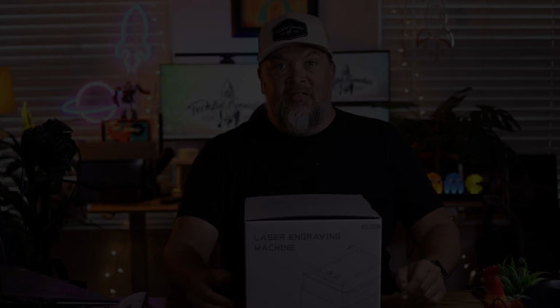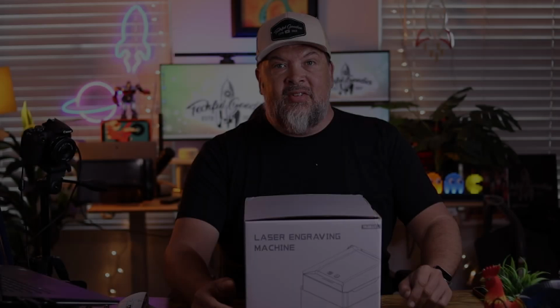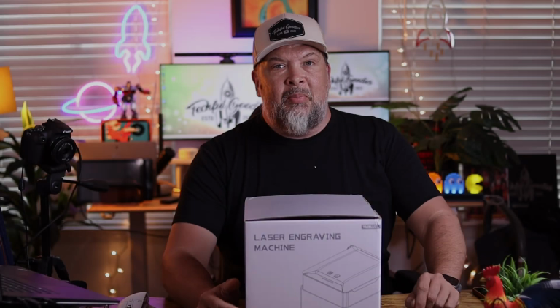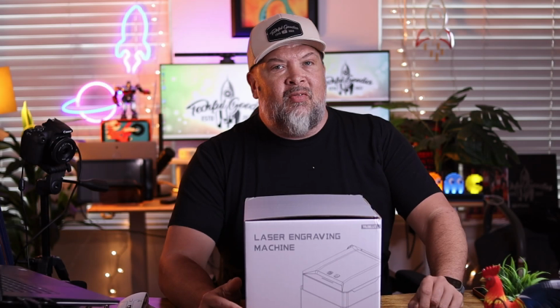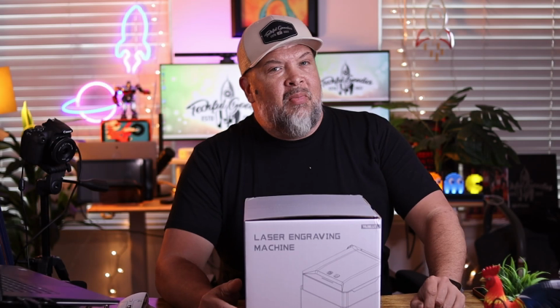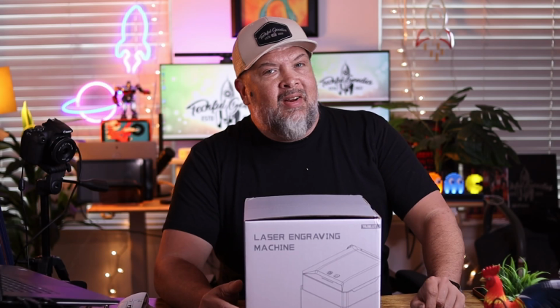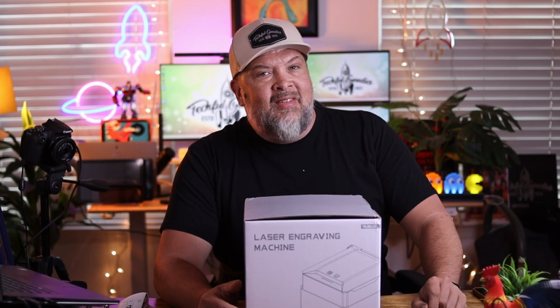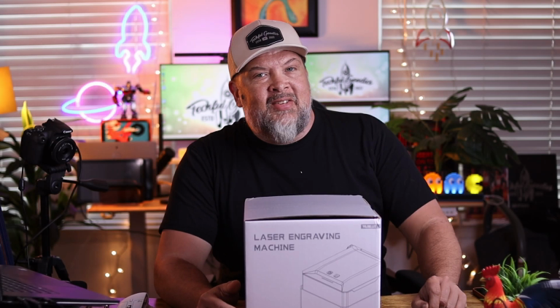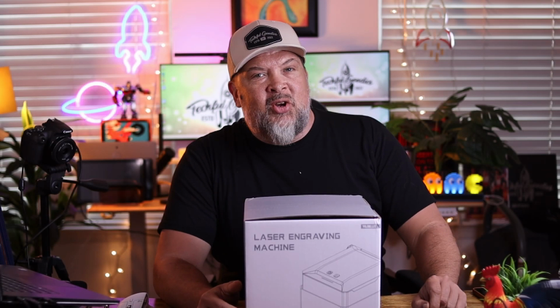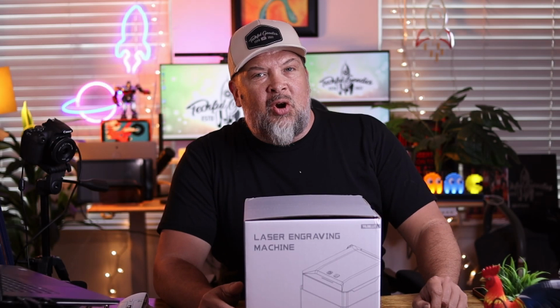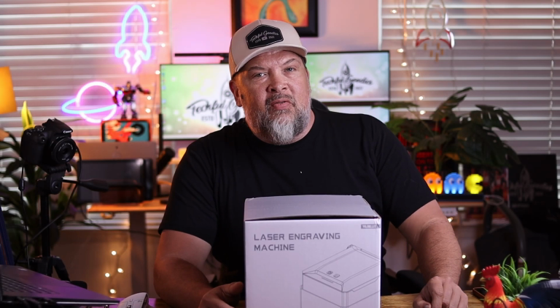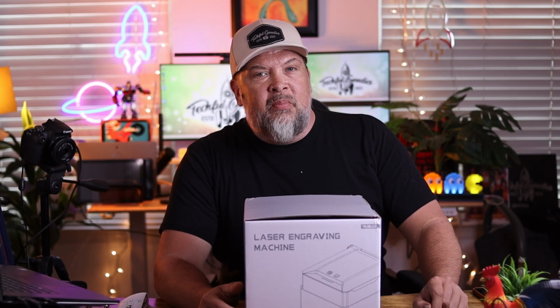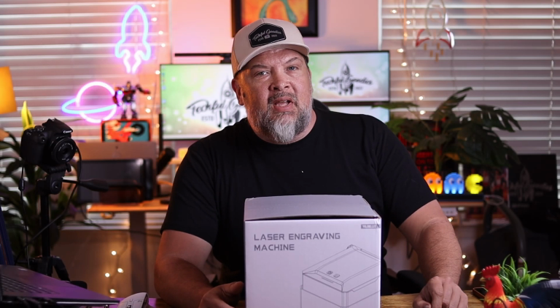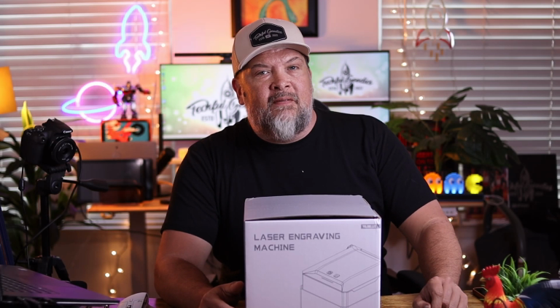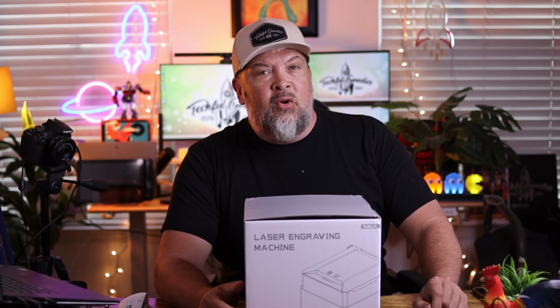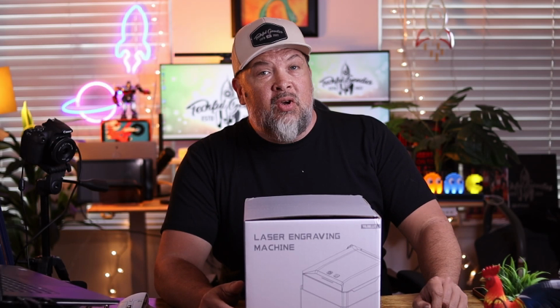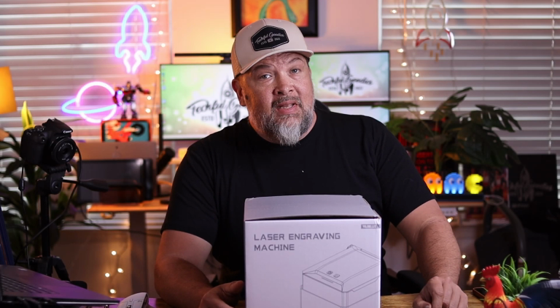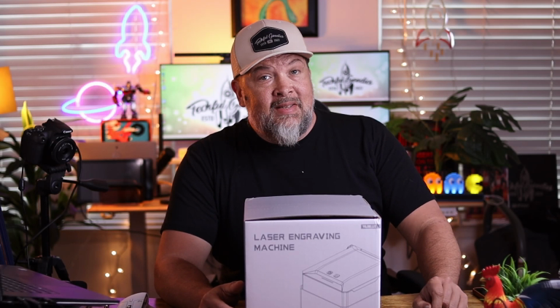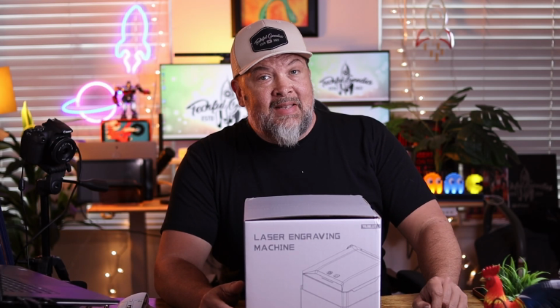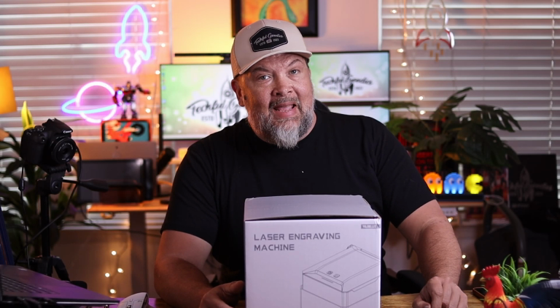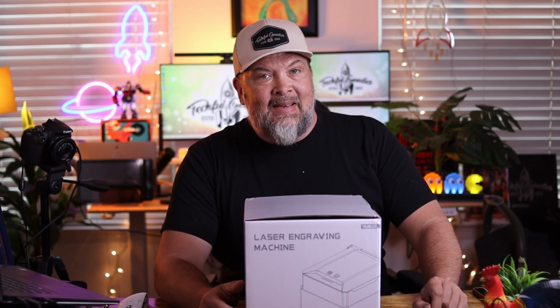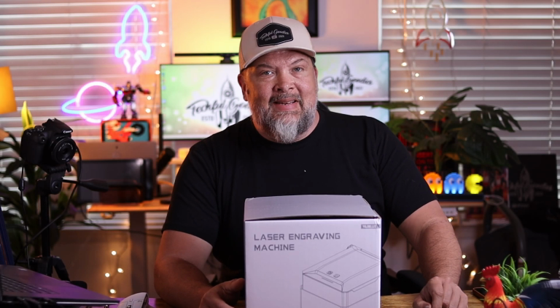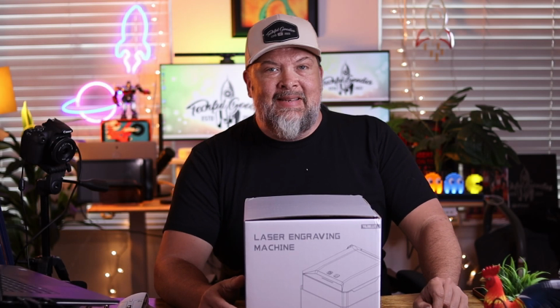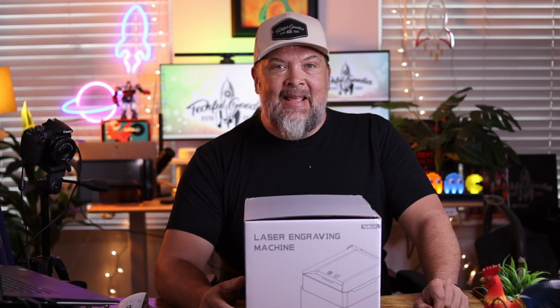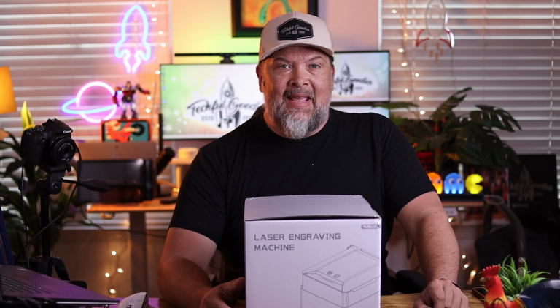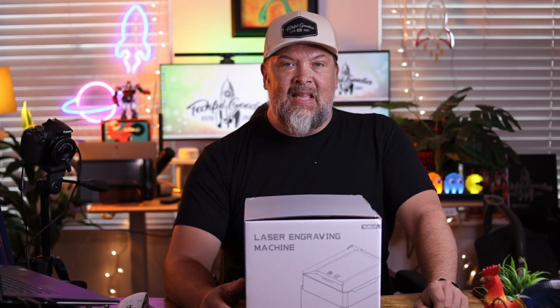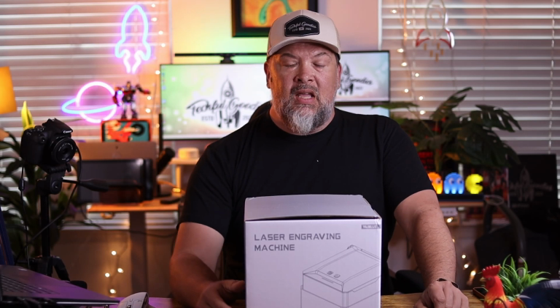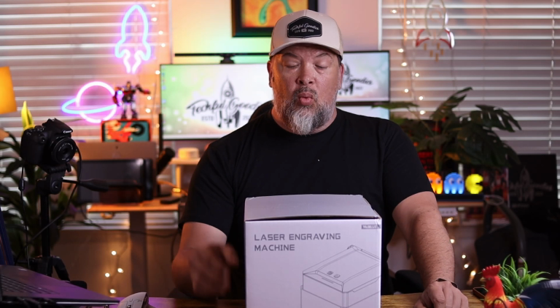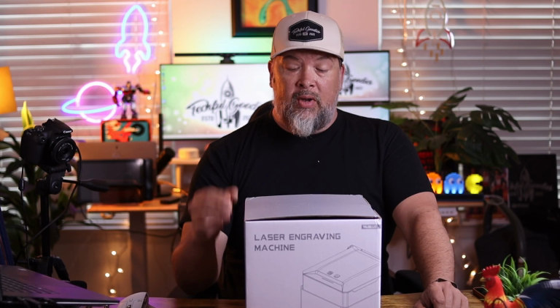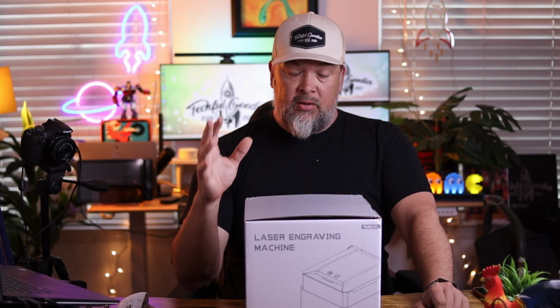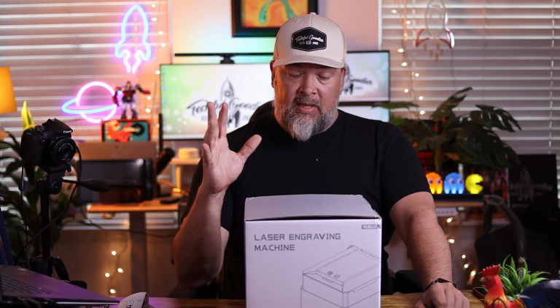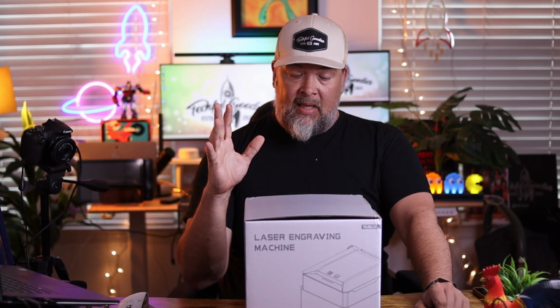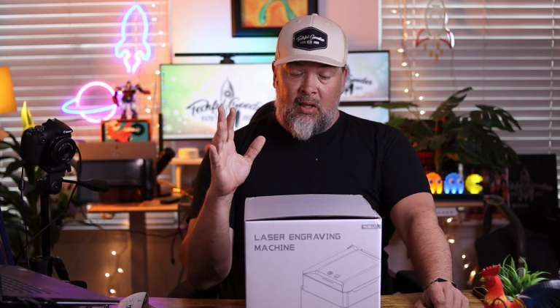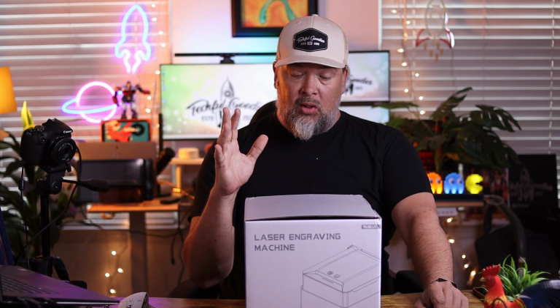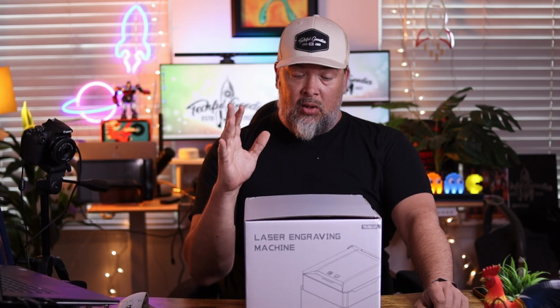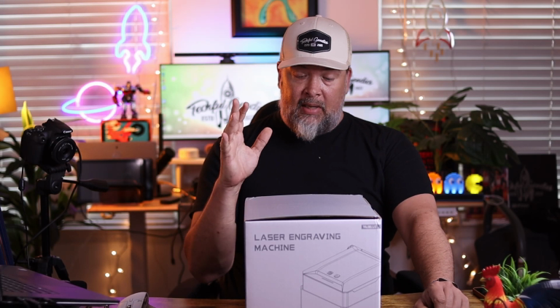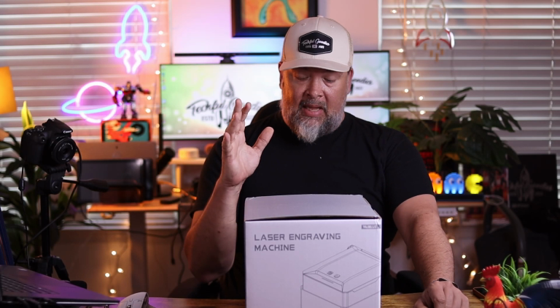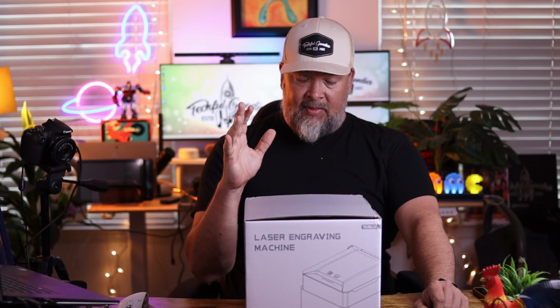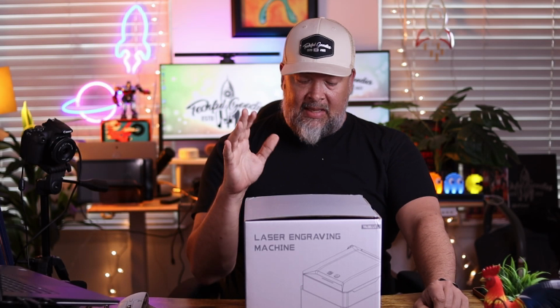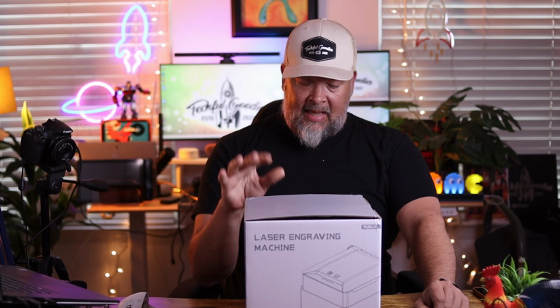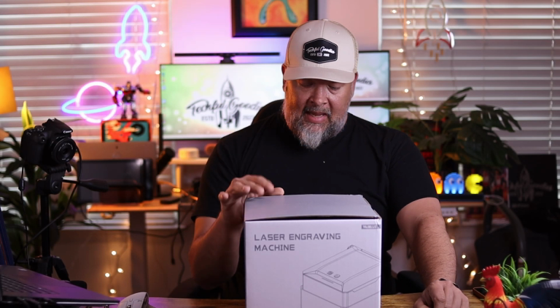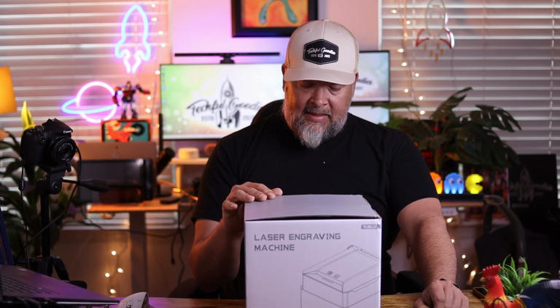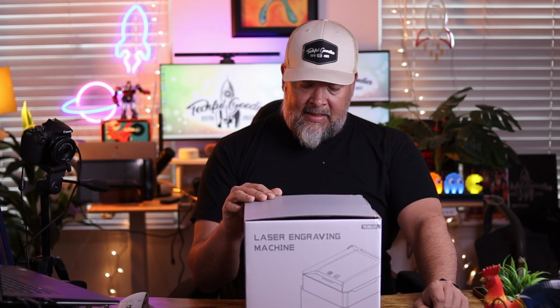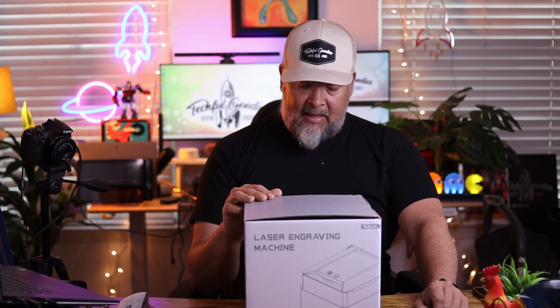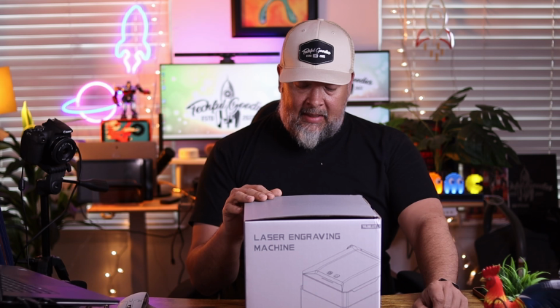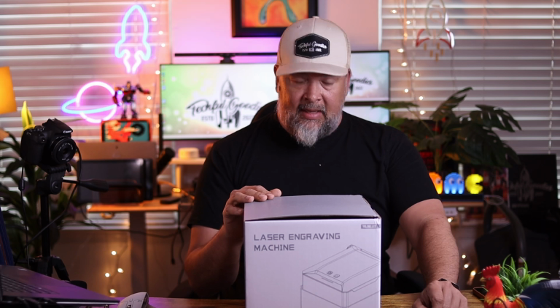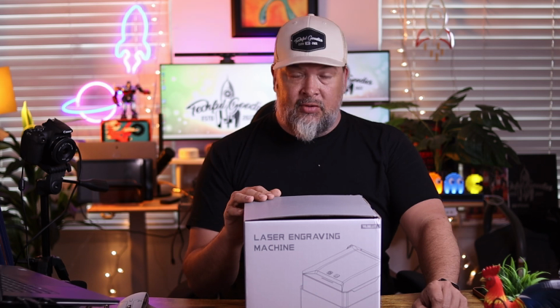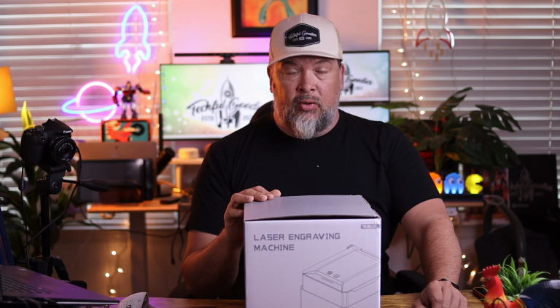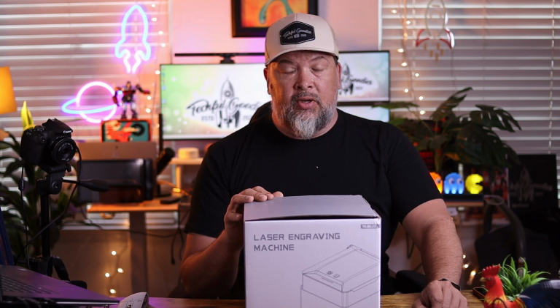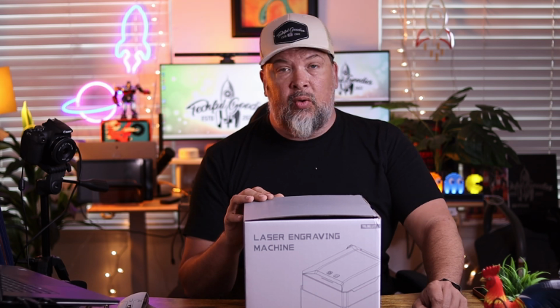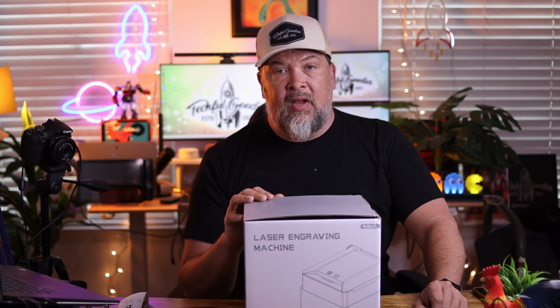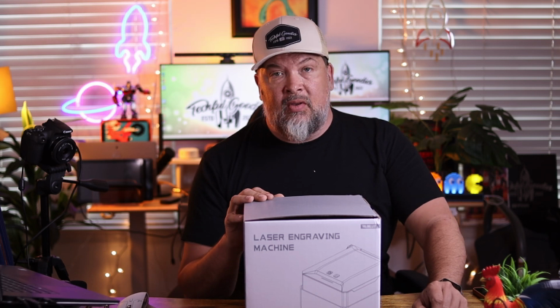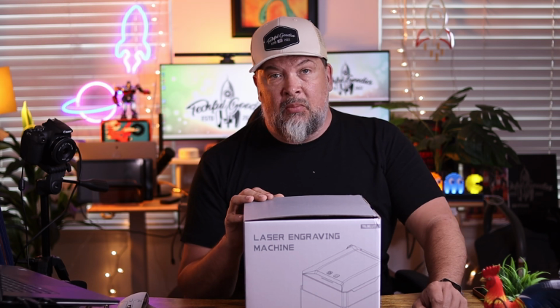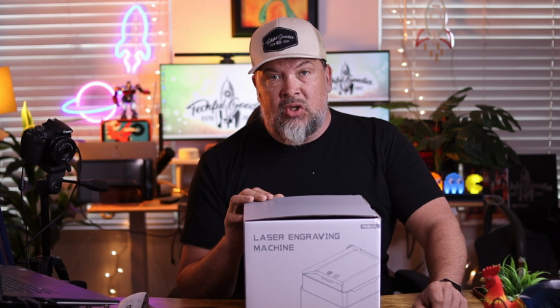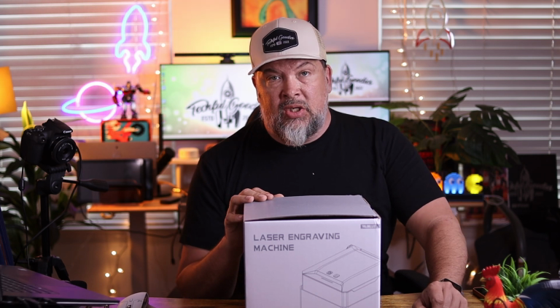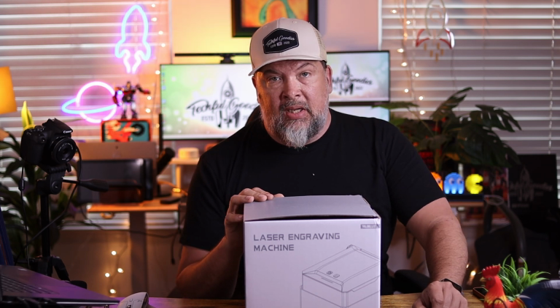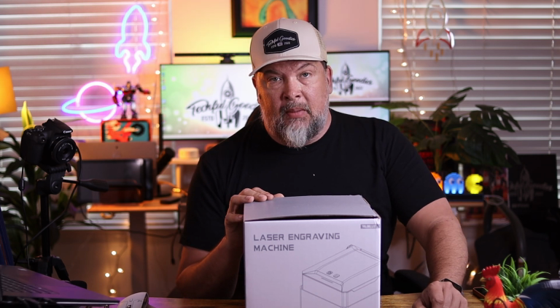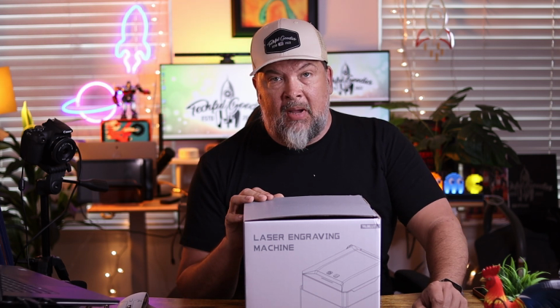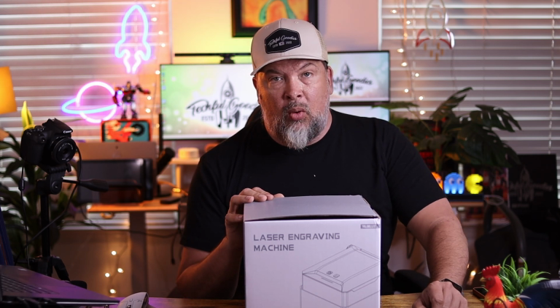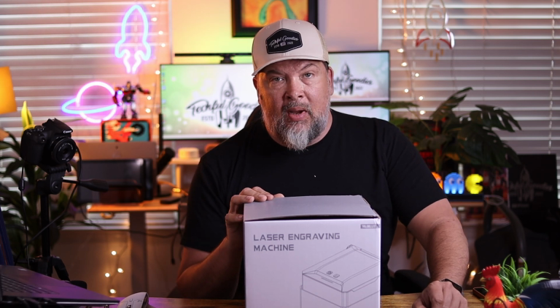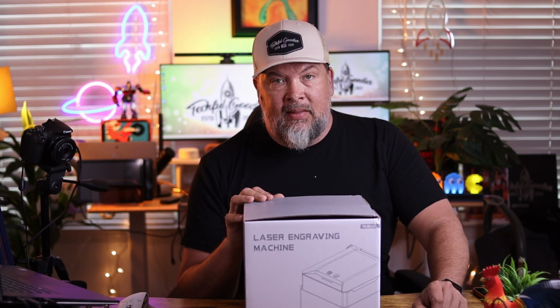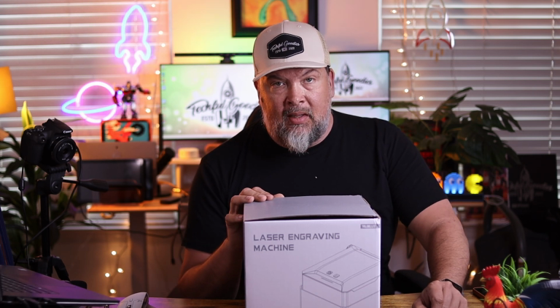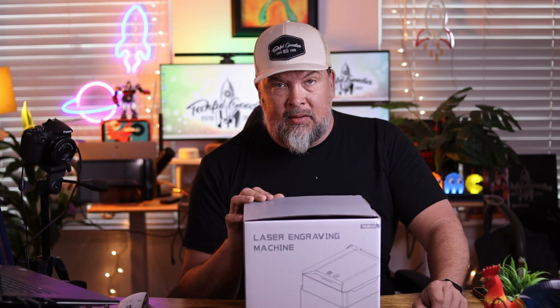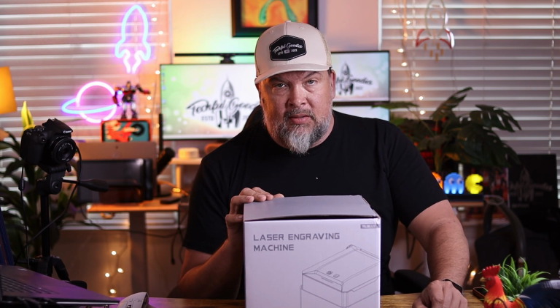What's up, everybody? This is Carl from Techful Goodies, and today we are taking a look at the K10 laser engraving machine by WayneLux.